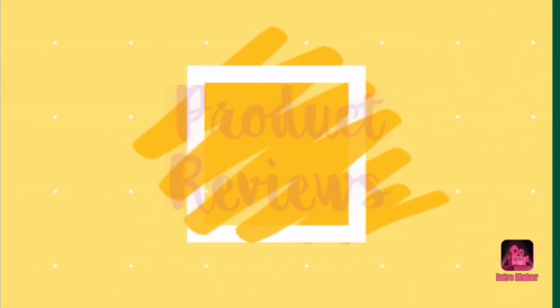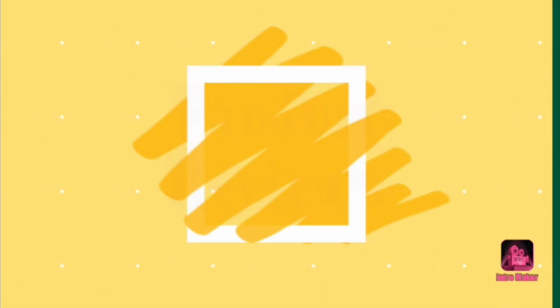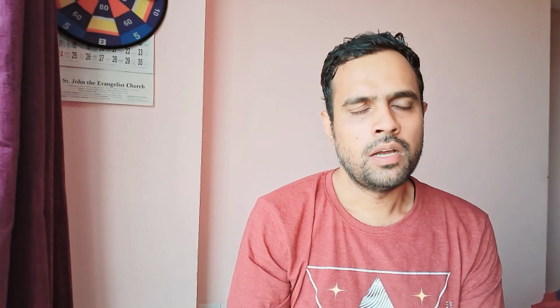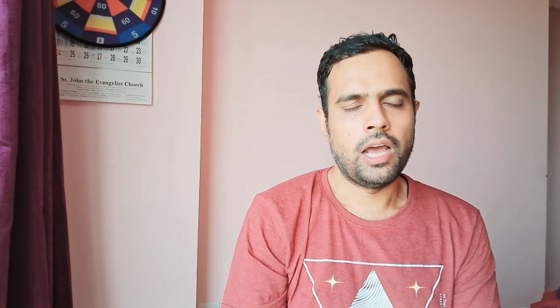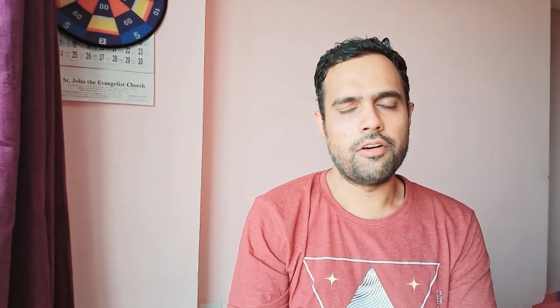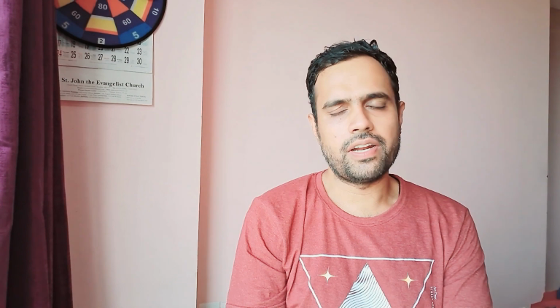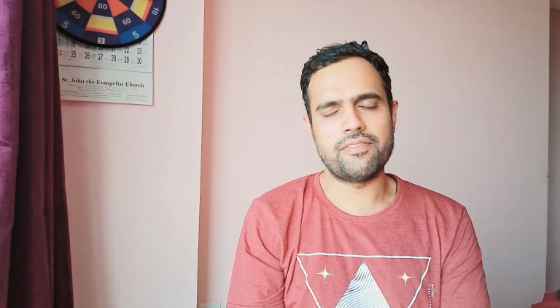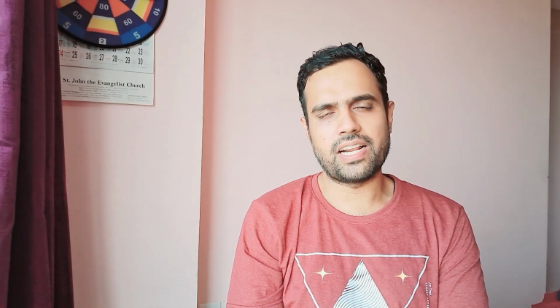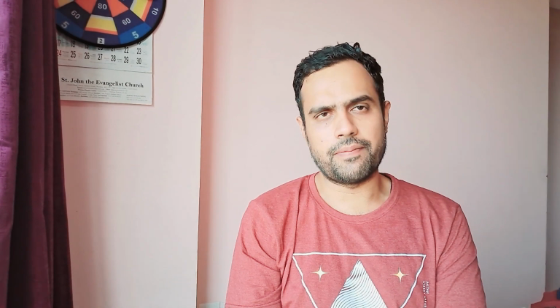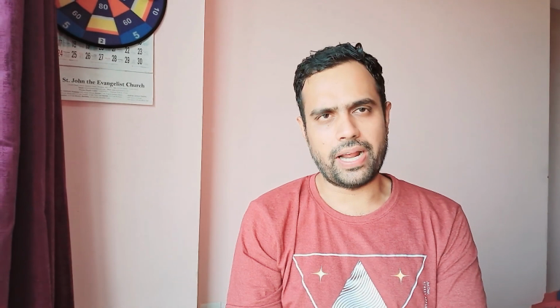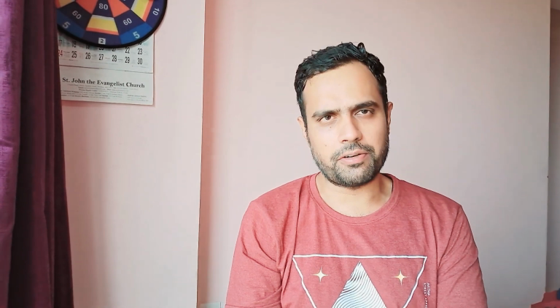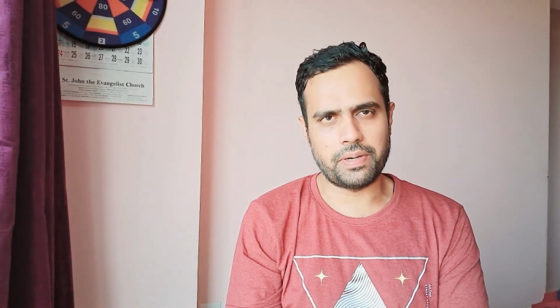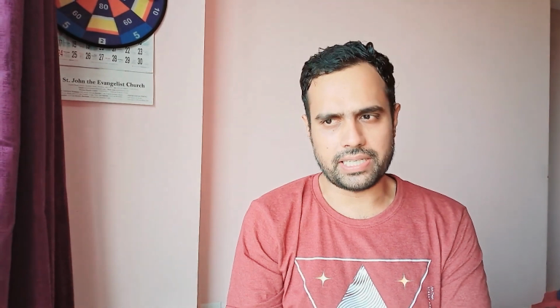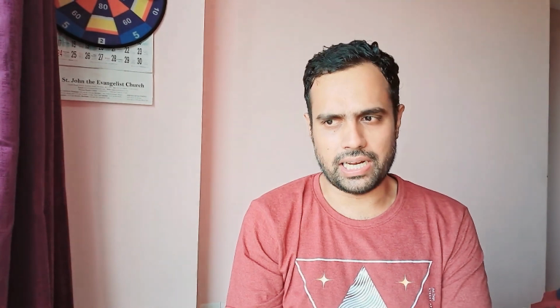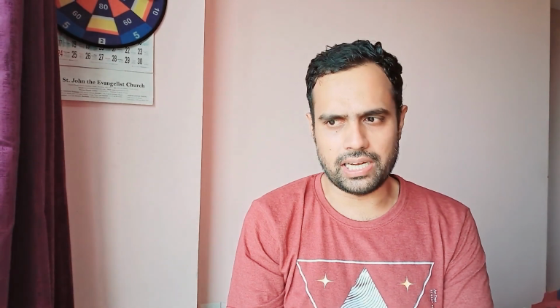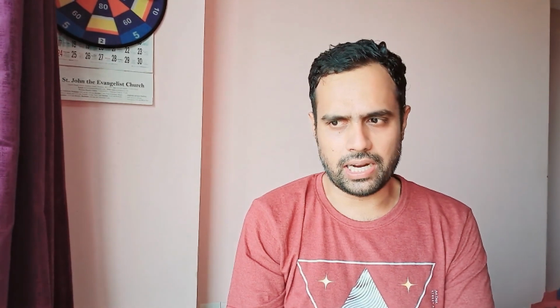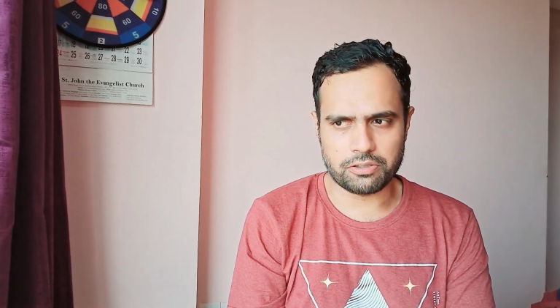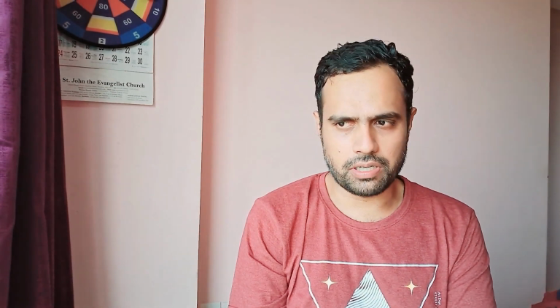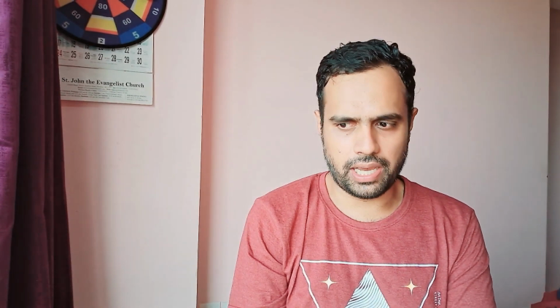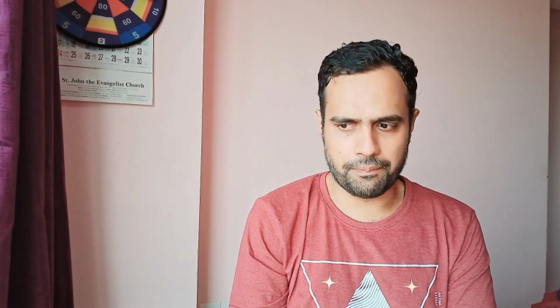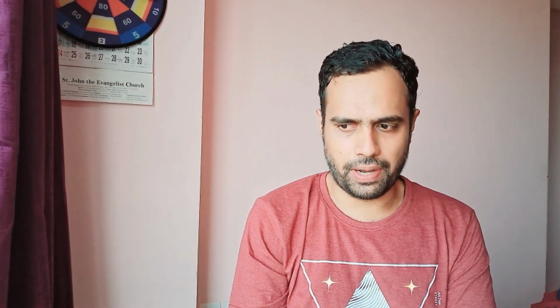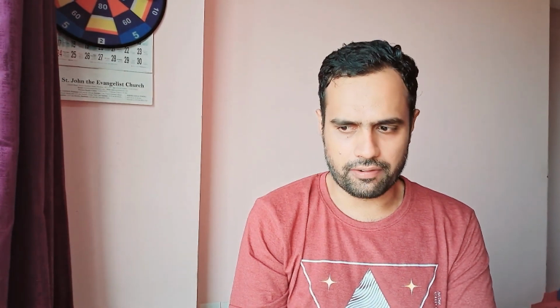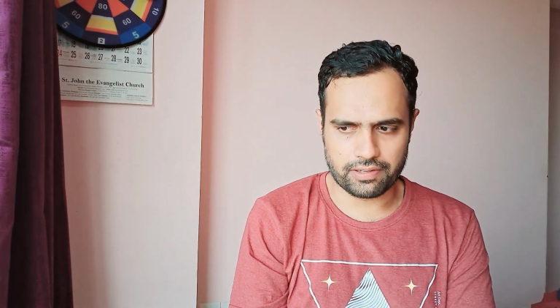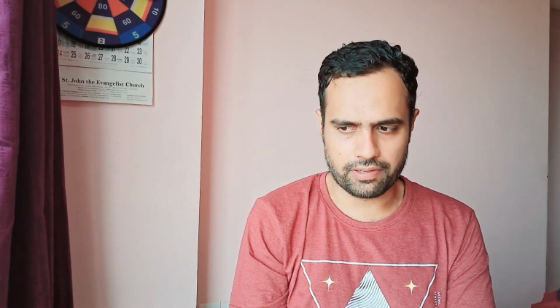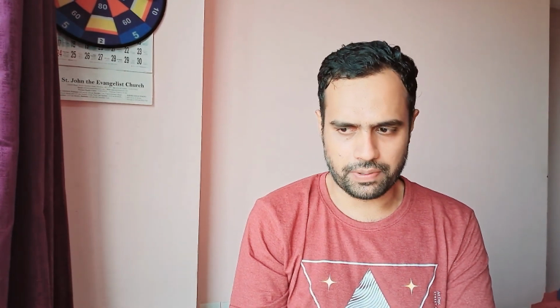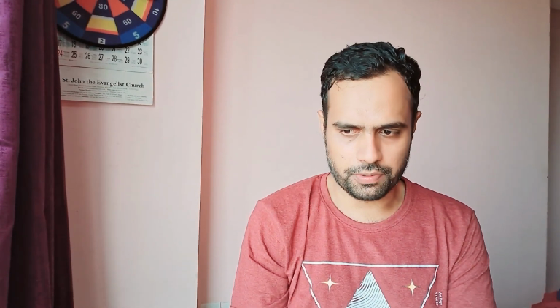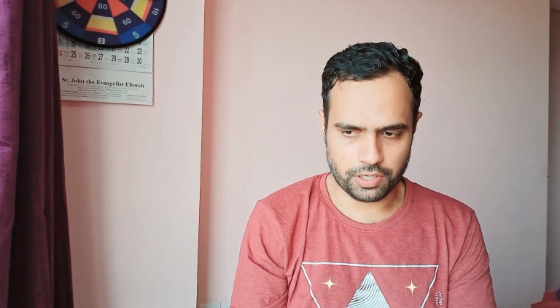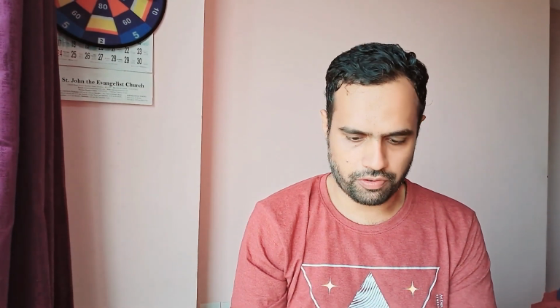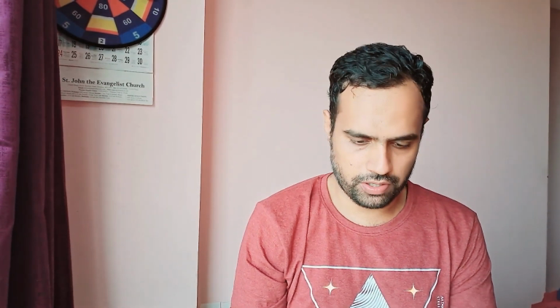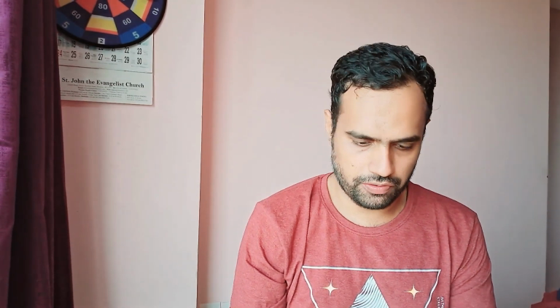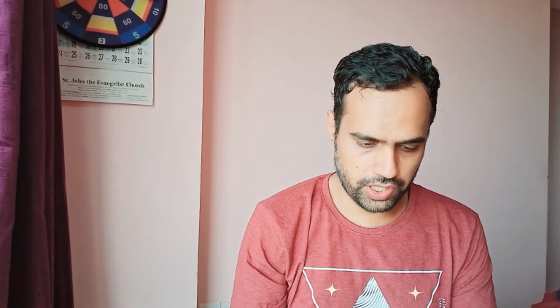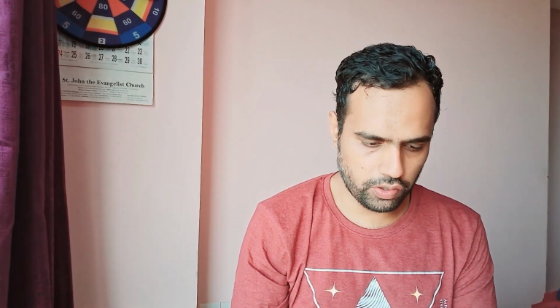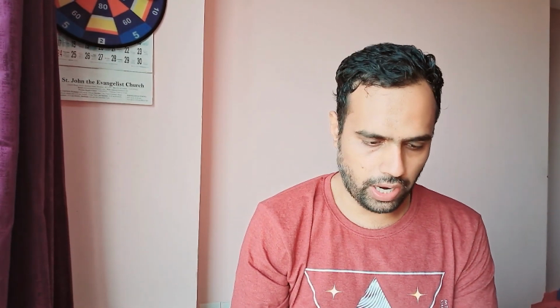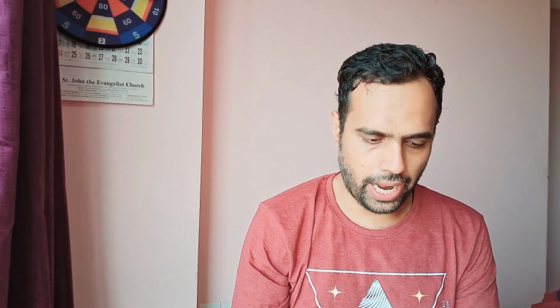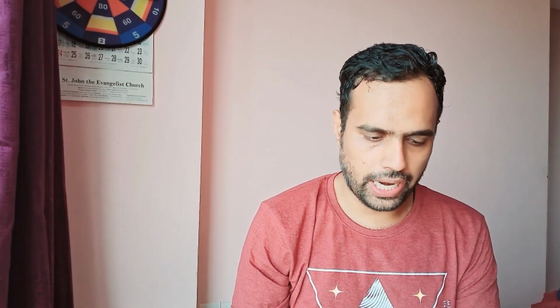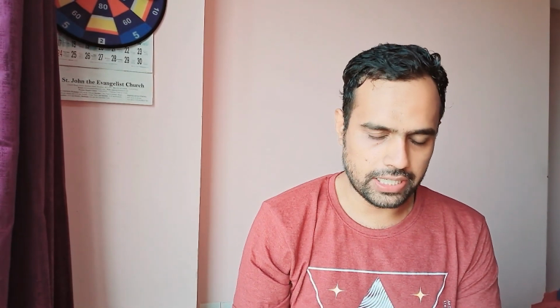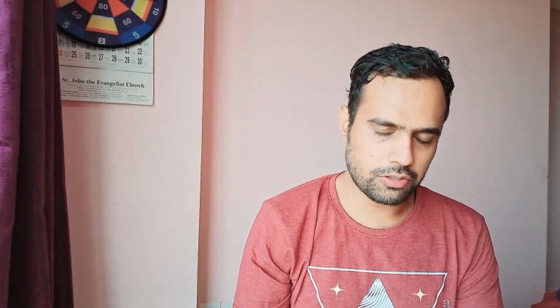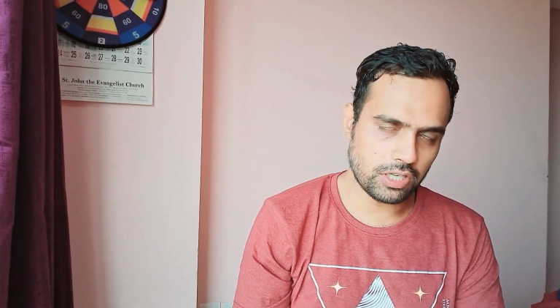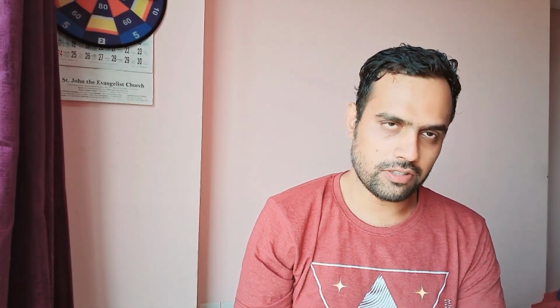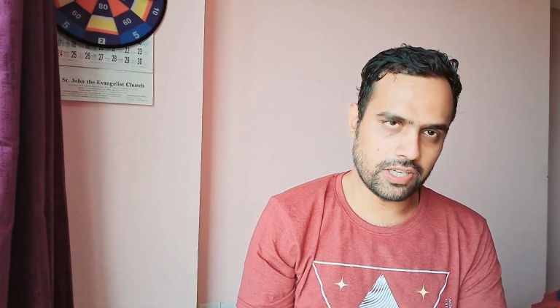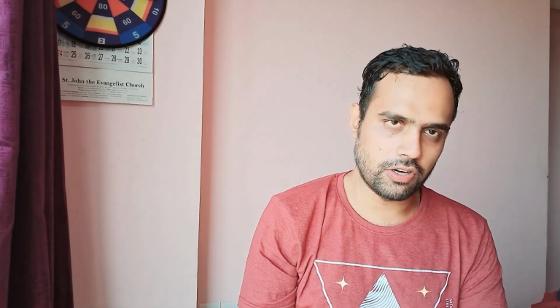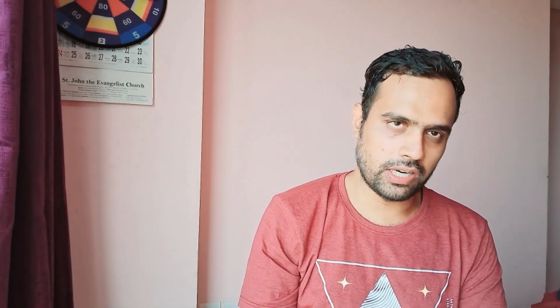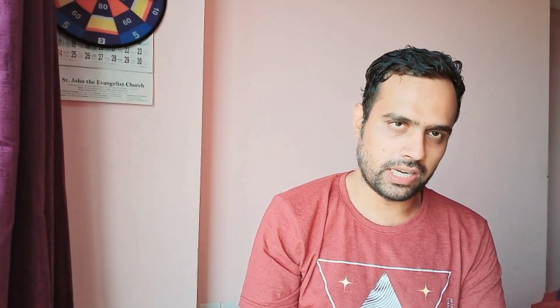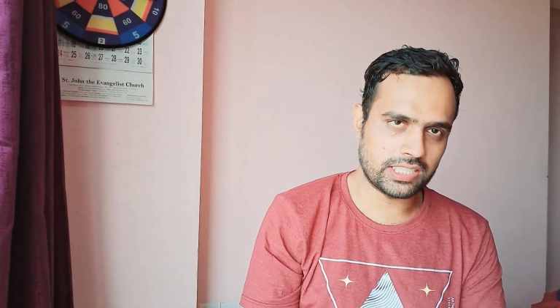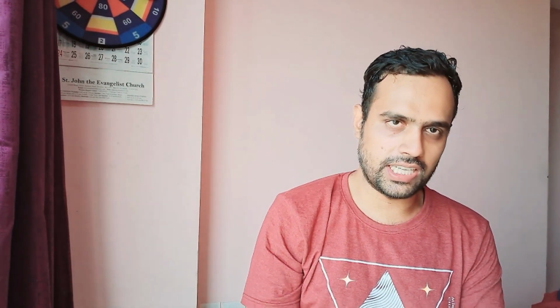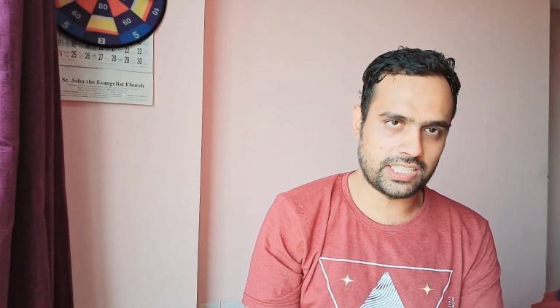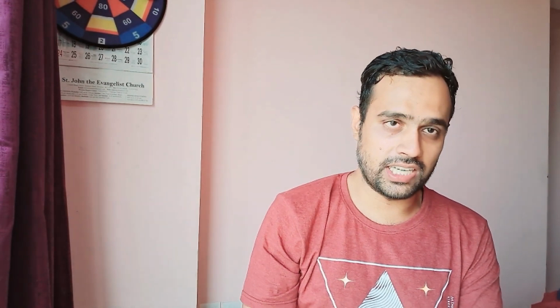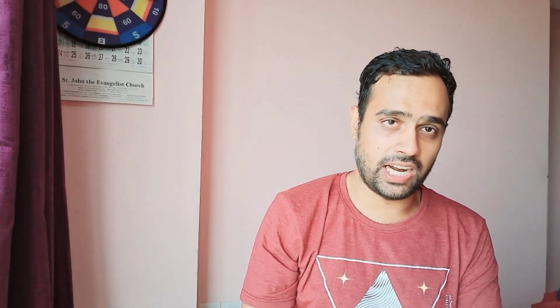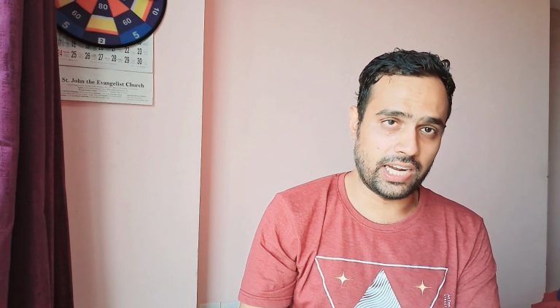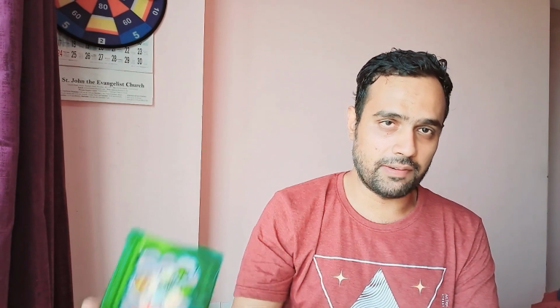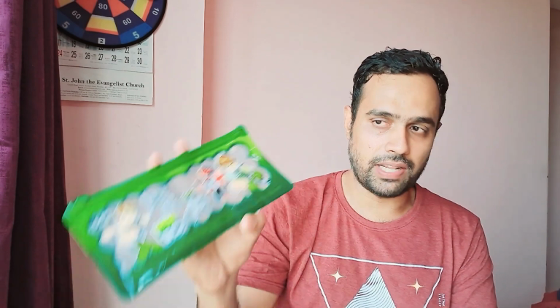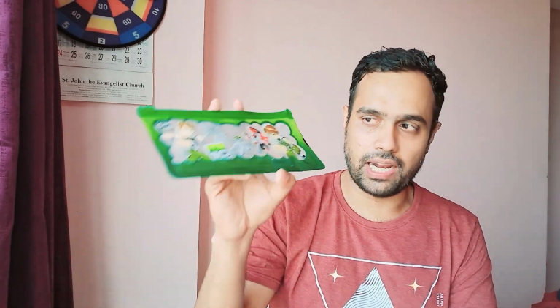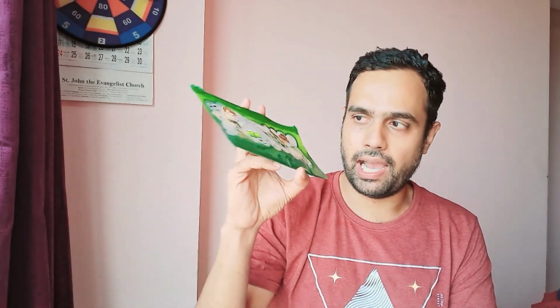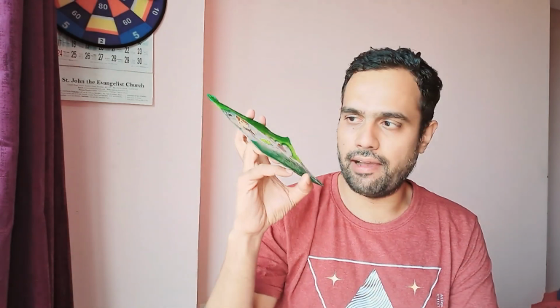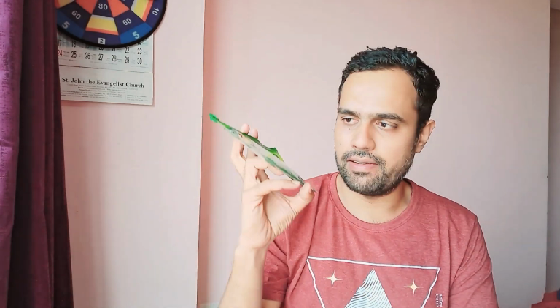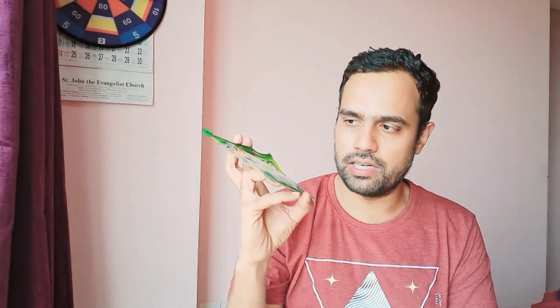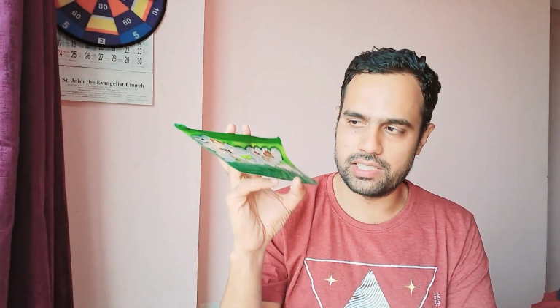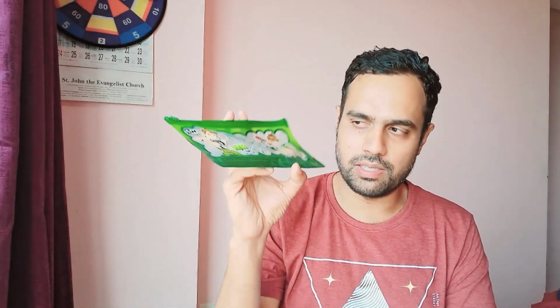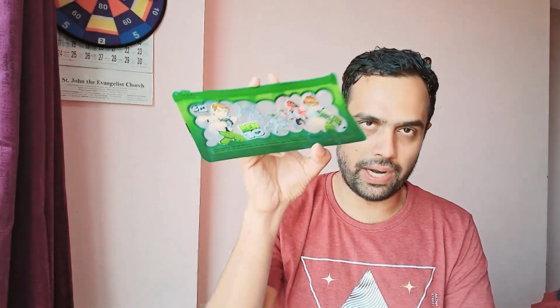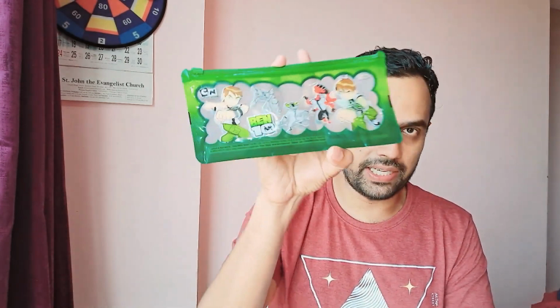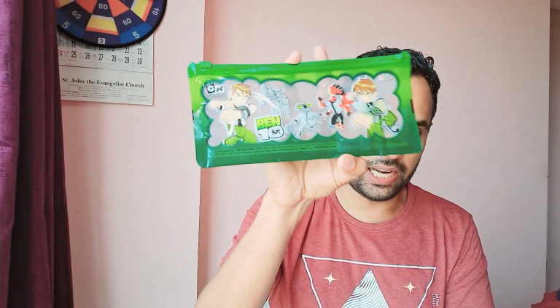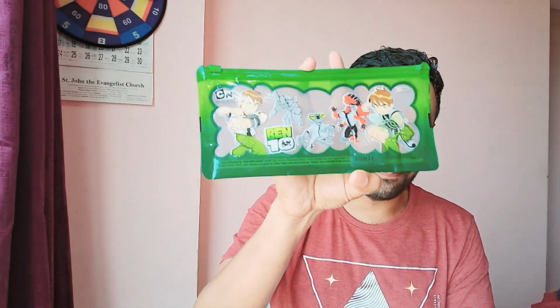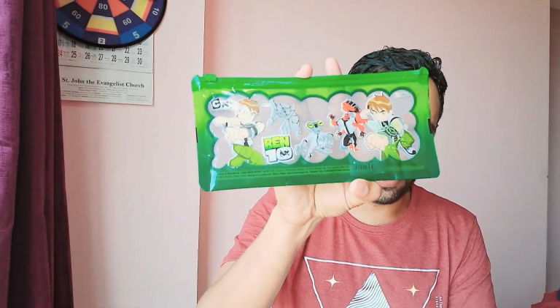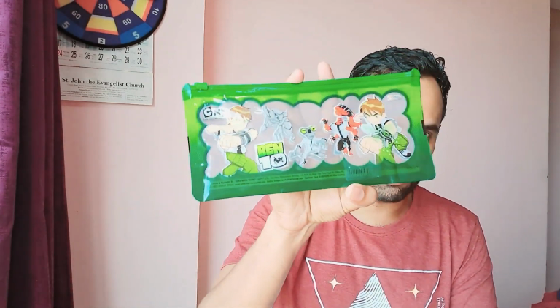Hello friends, welcome back to my channel. Today I am back with a brand new product for review, and in today's video the stationery item I have here is the Ben 10 pouch.